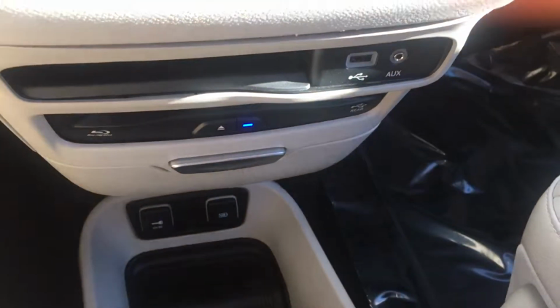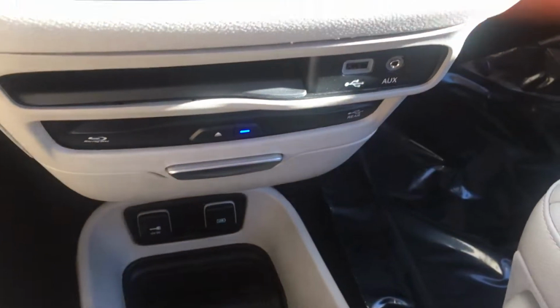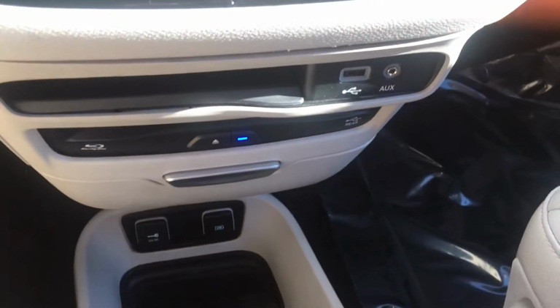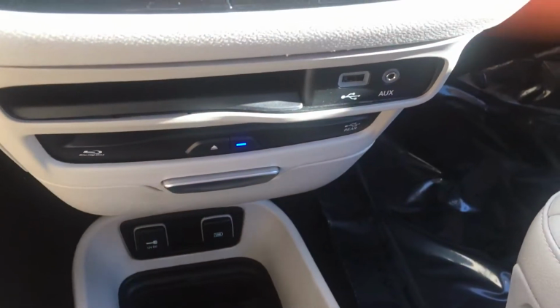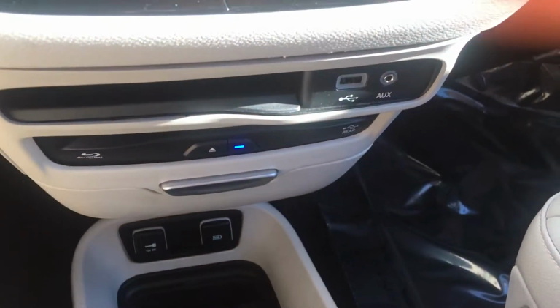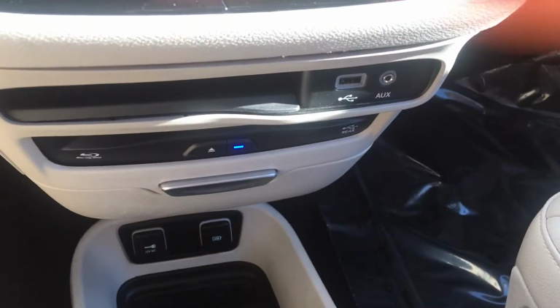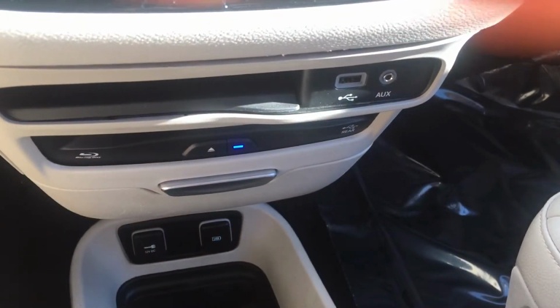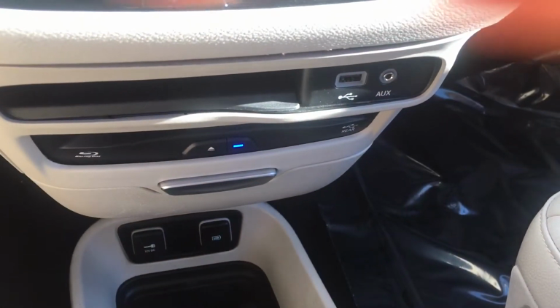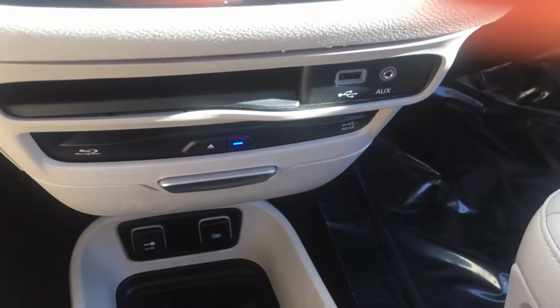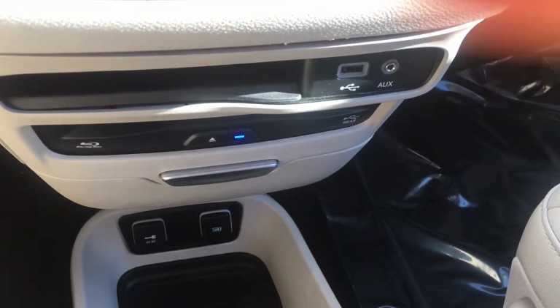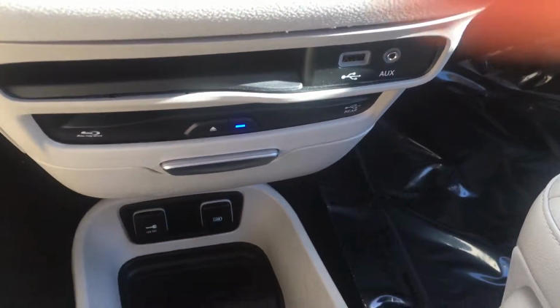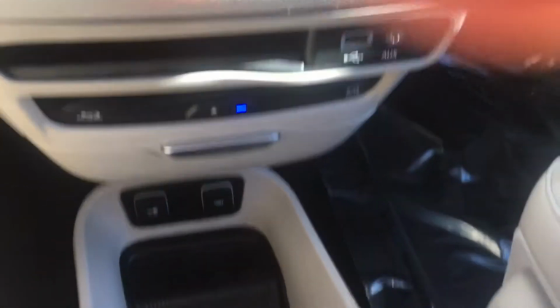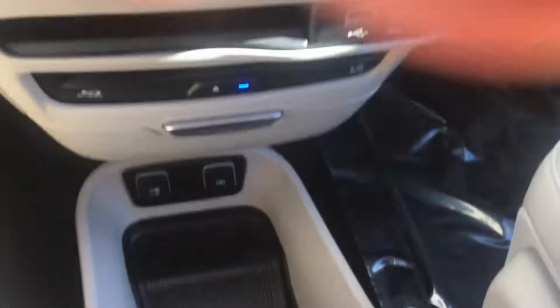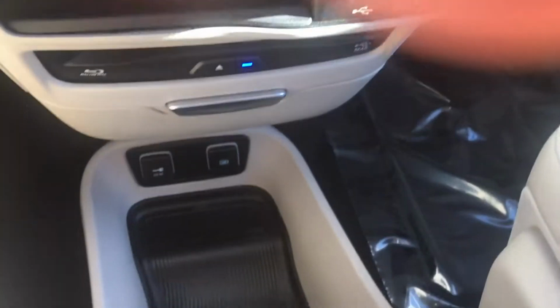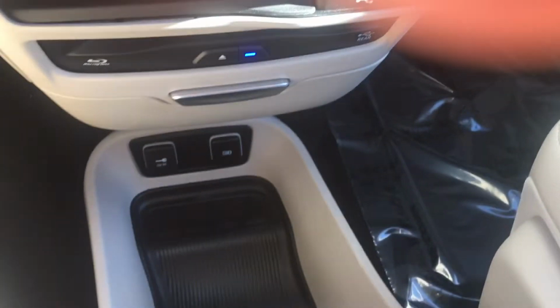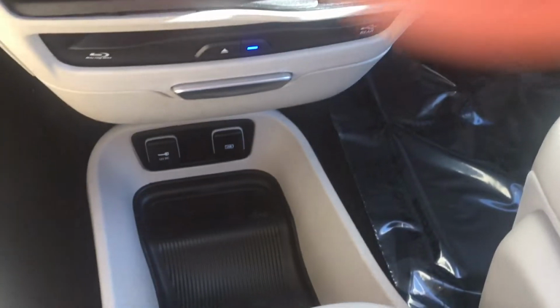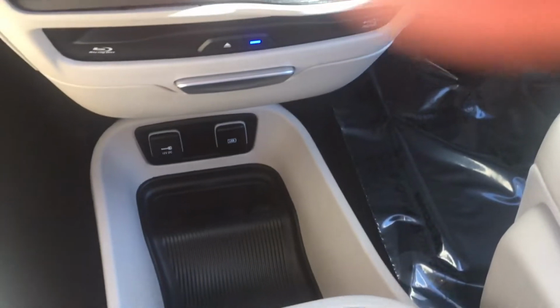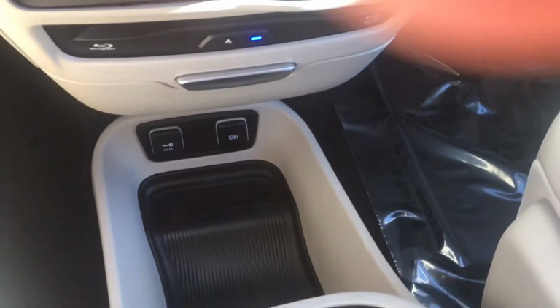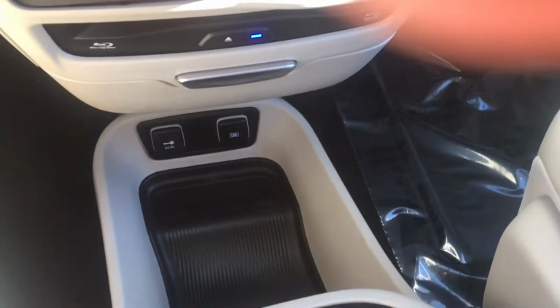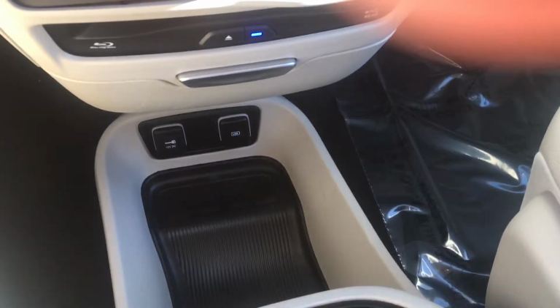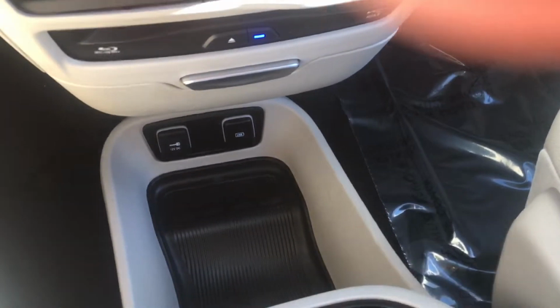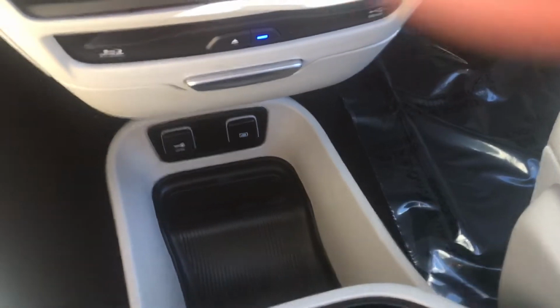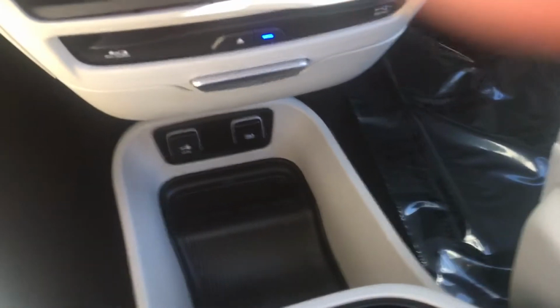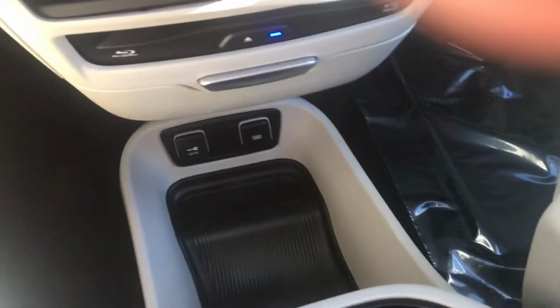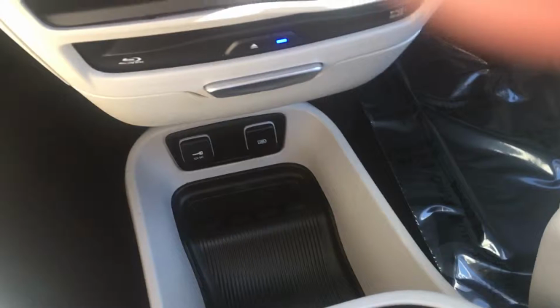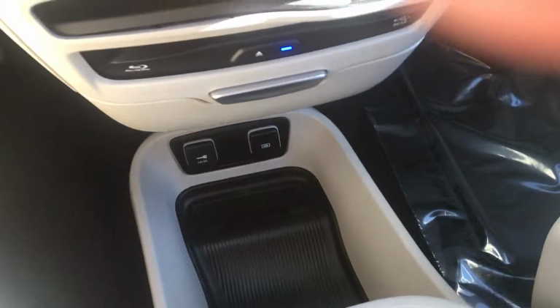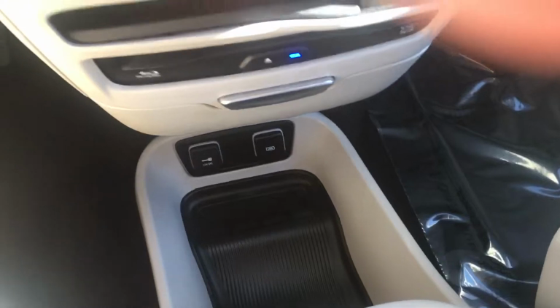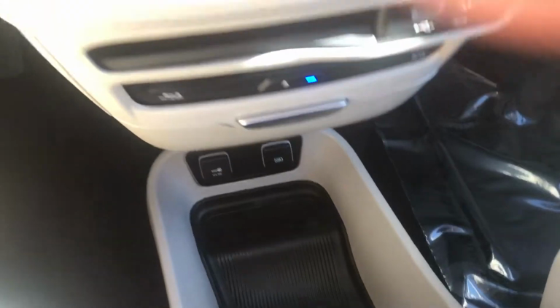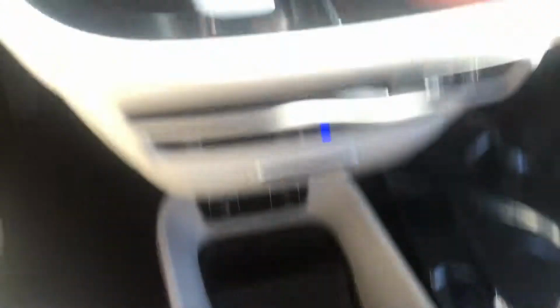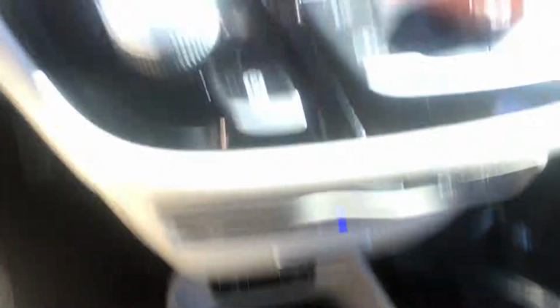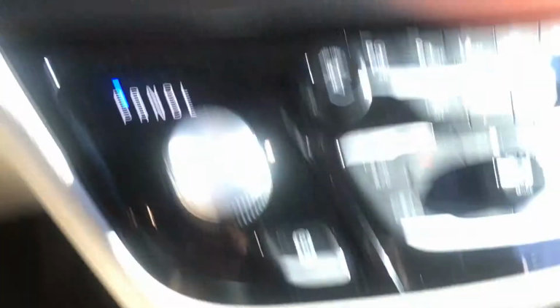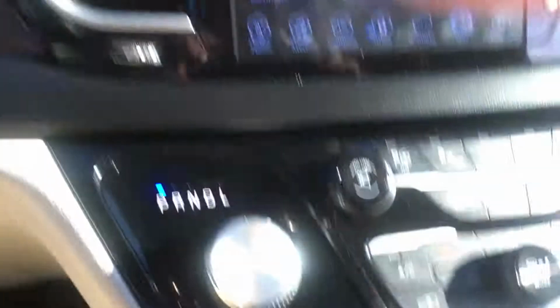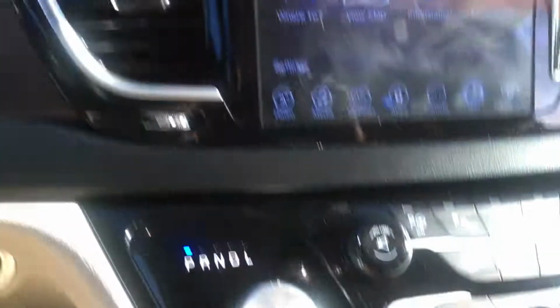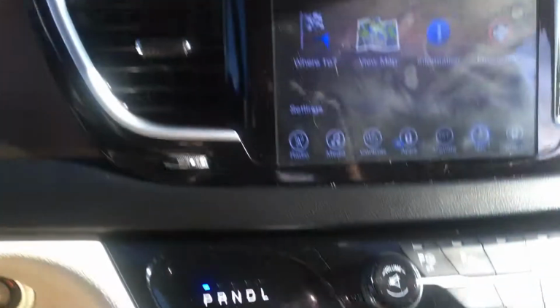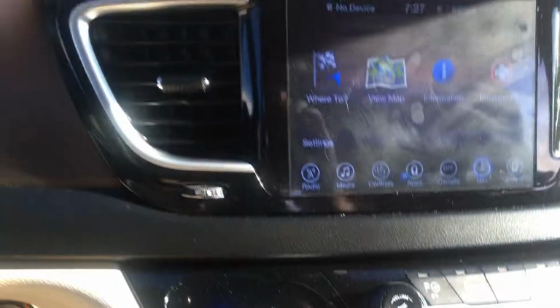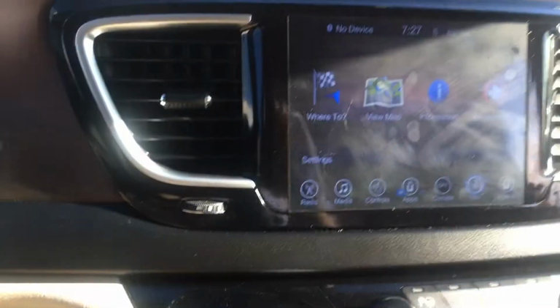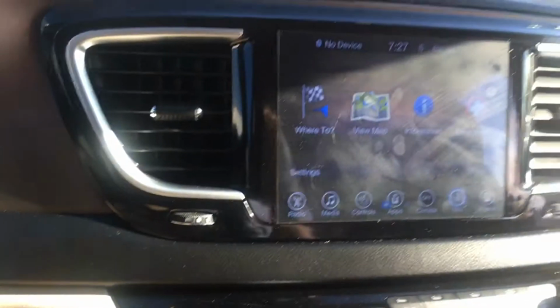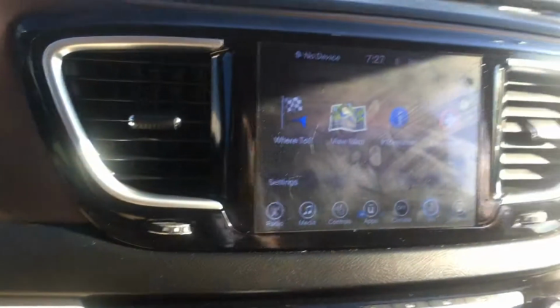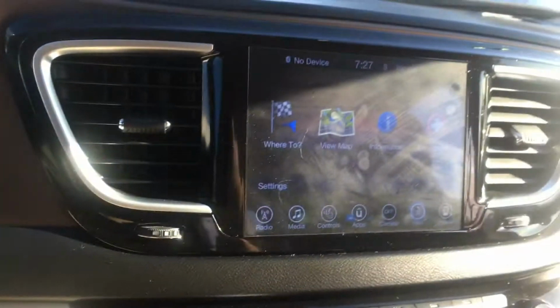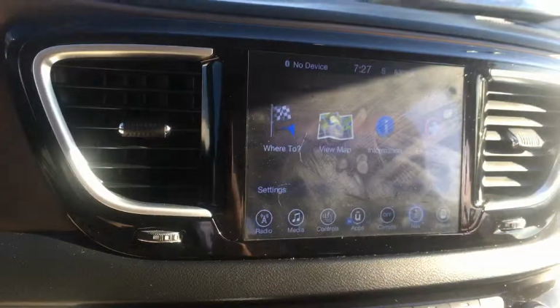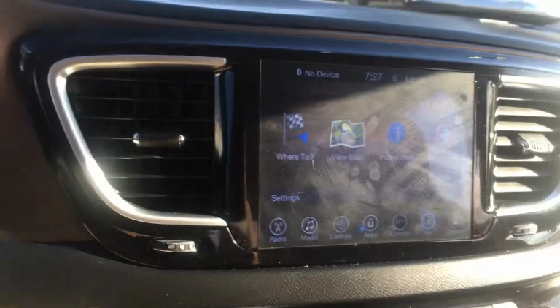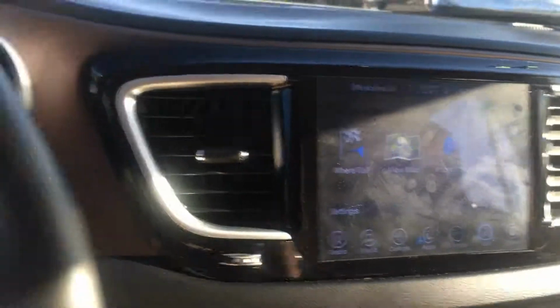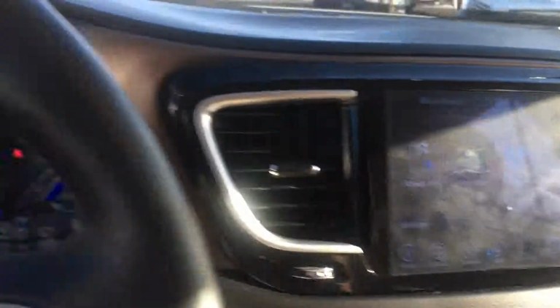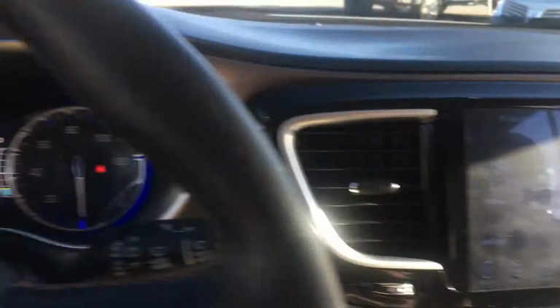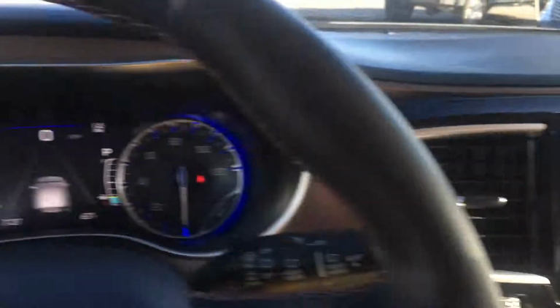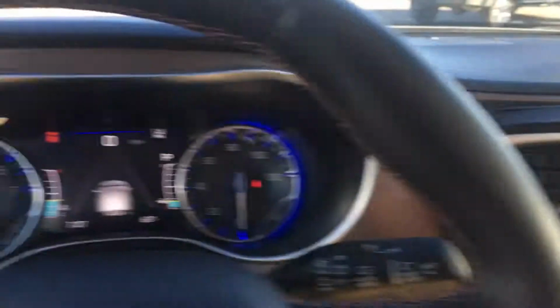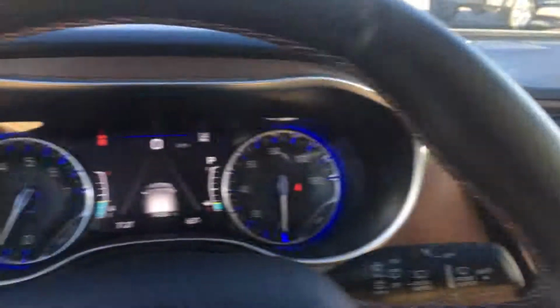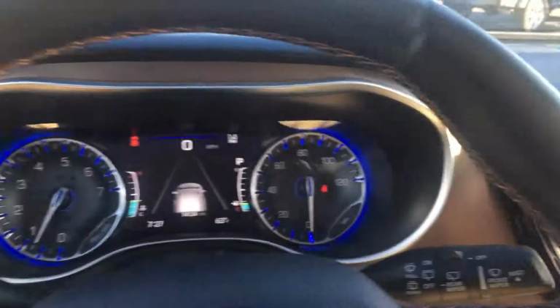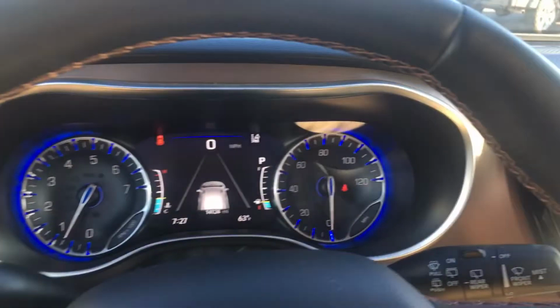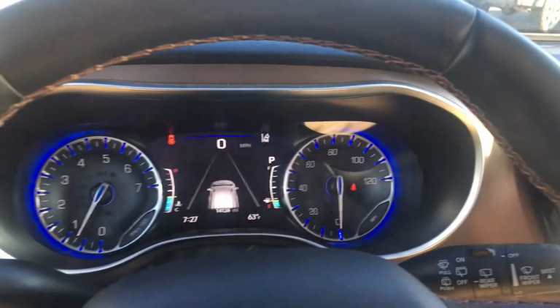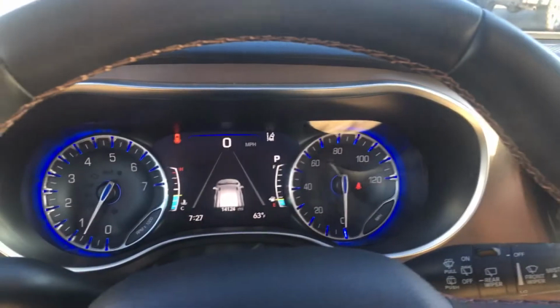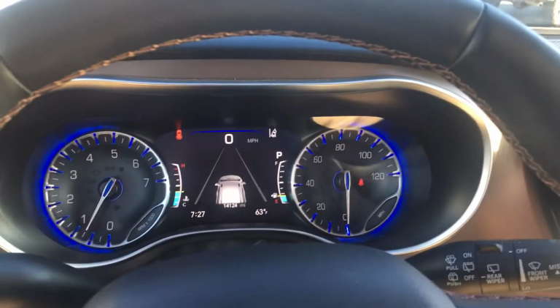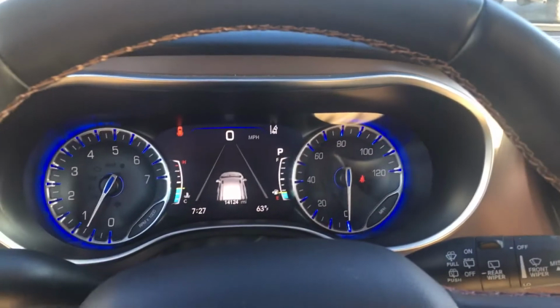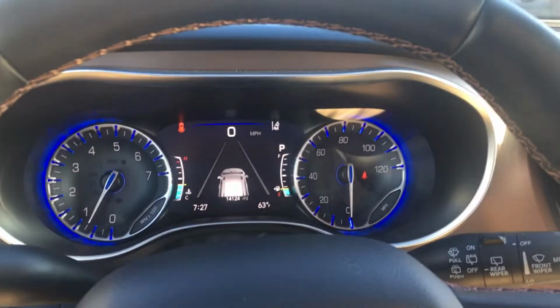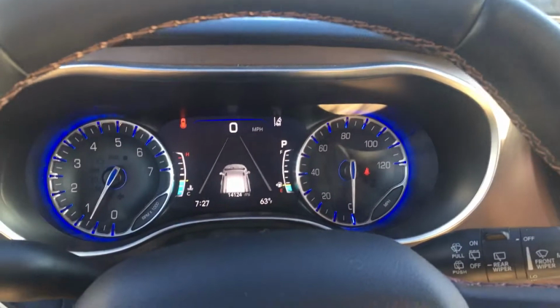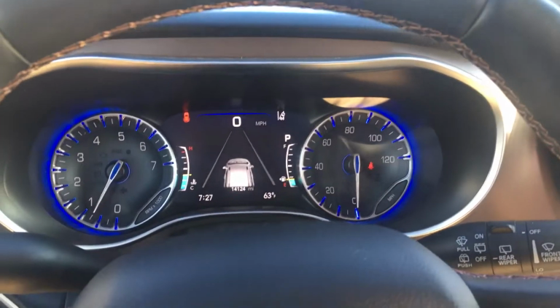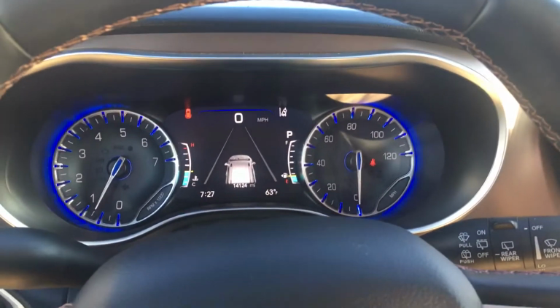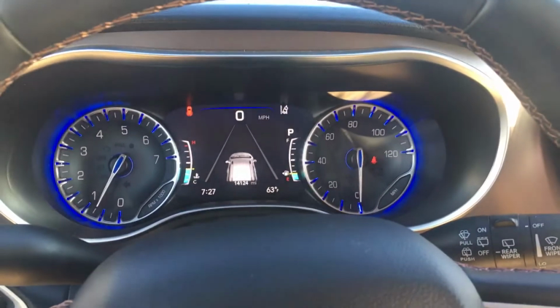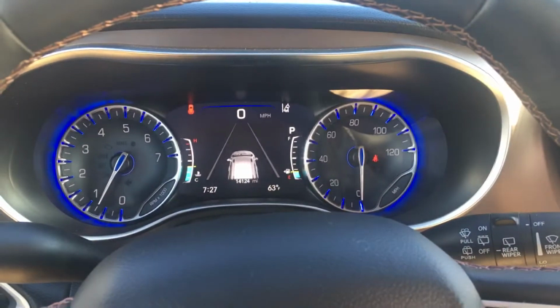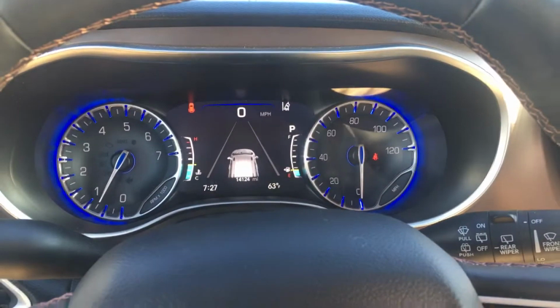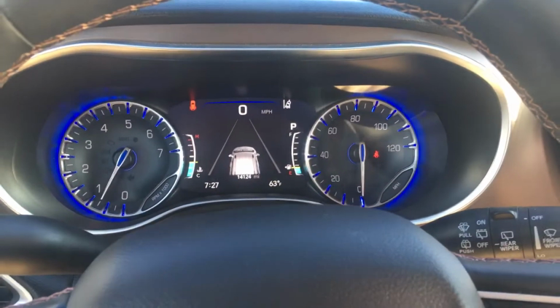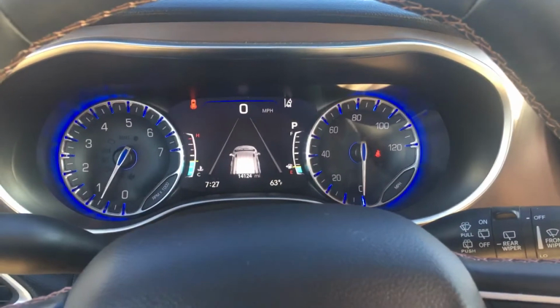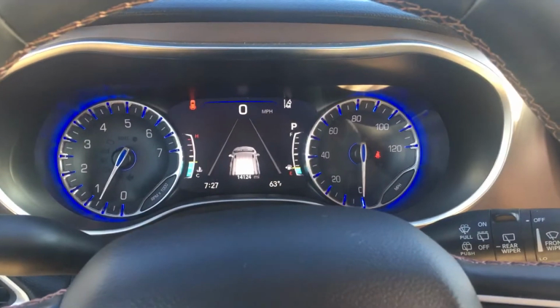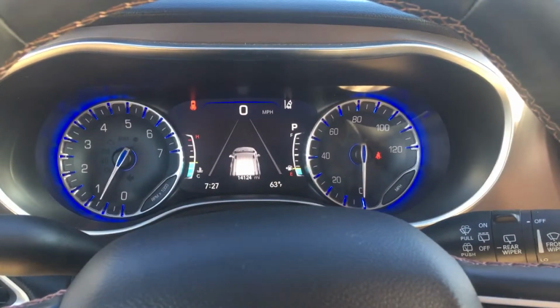And here's your rear entertainment system. Thank you for tuning in.